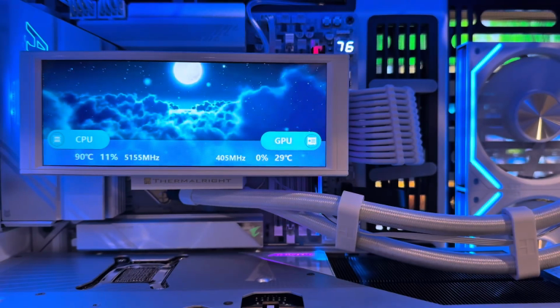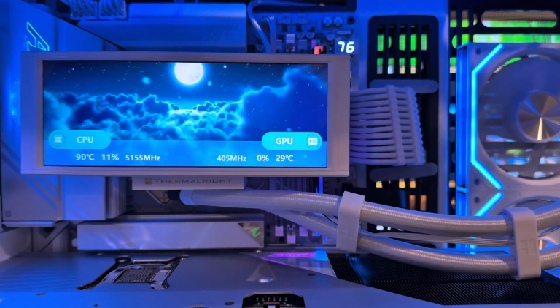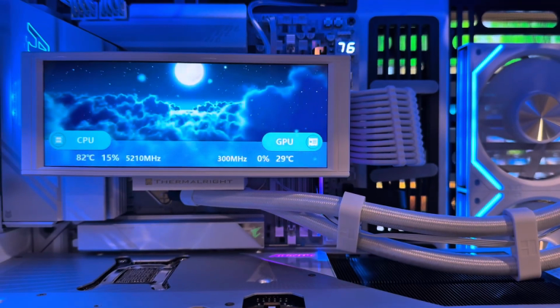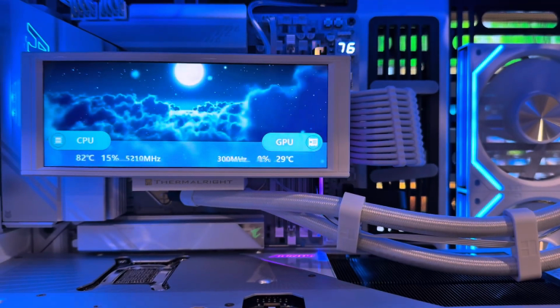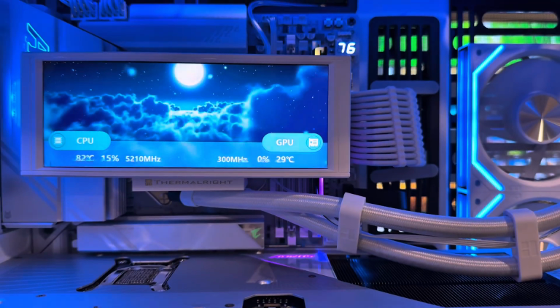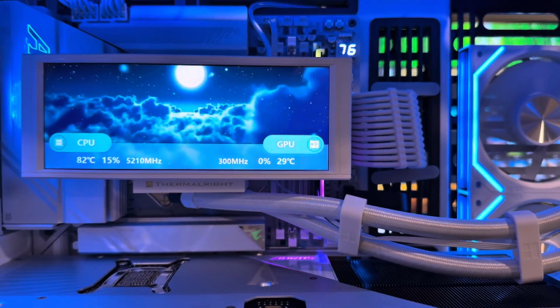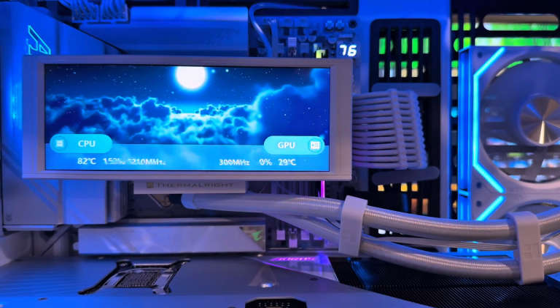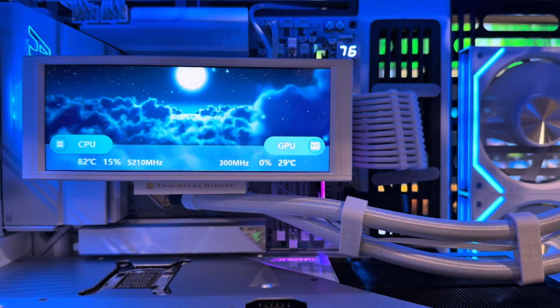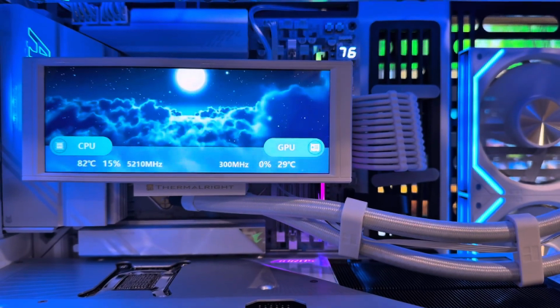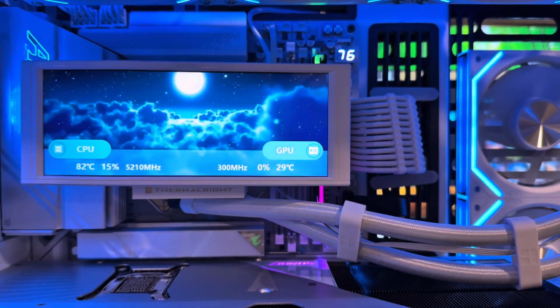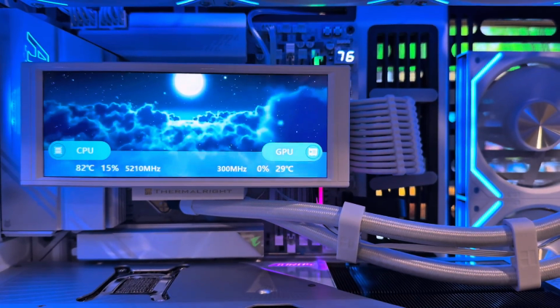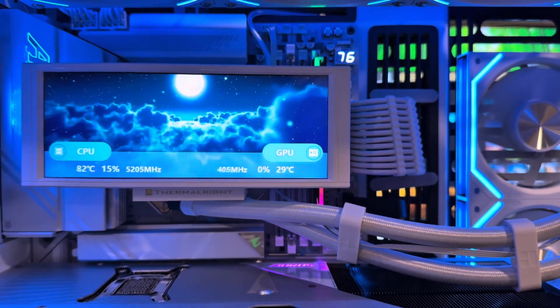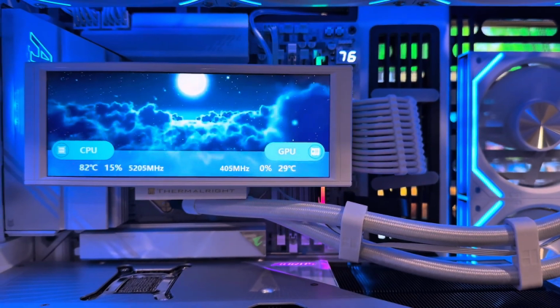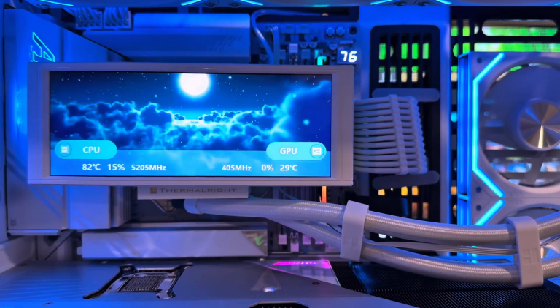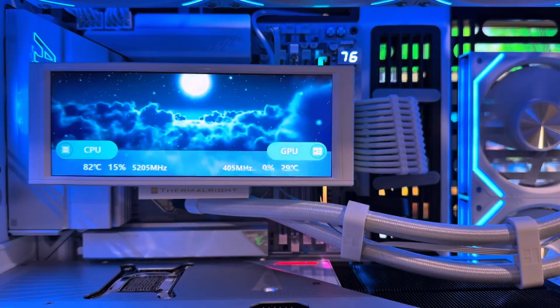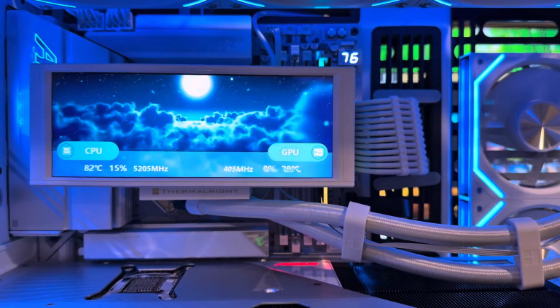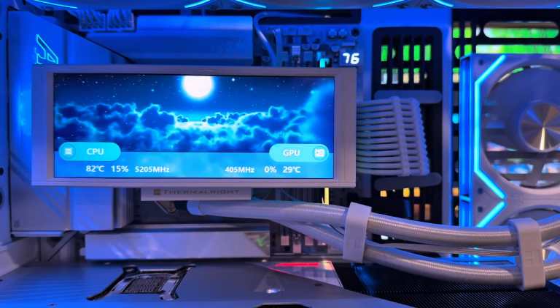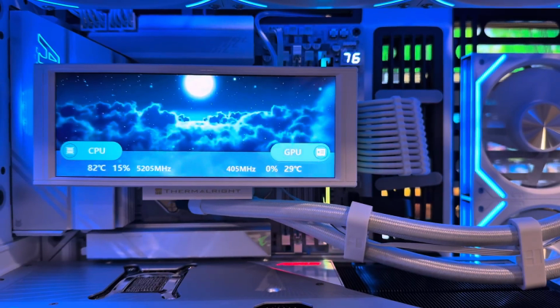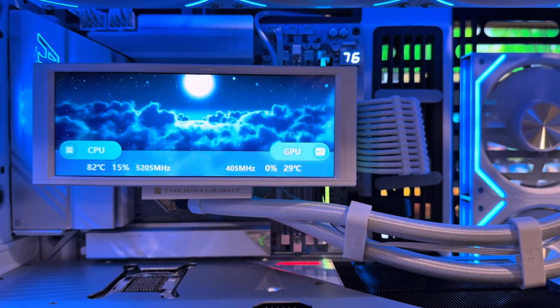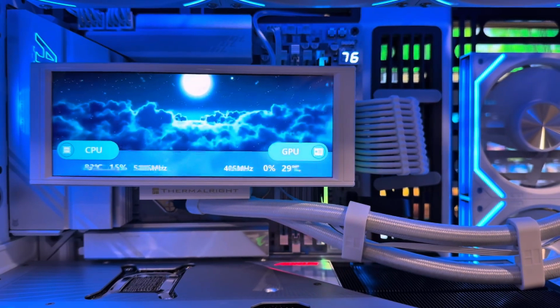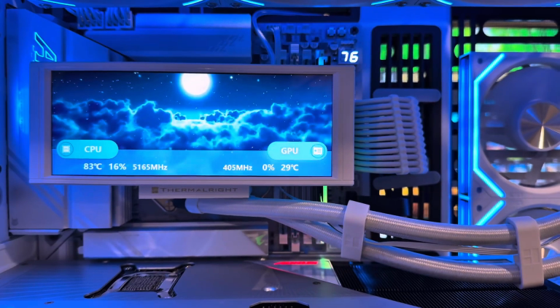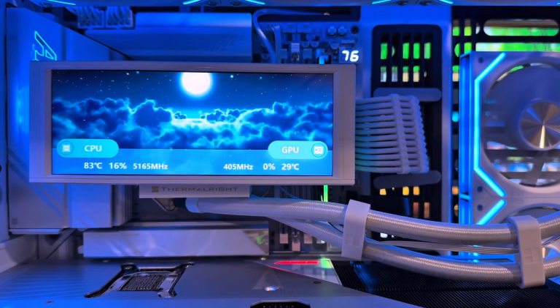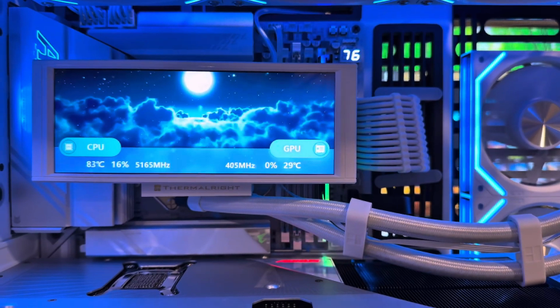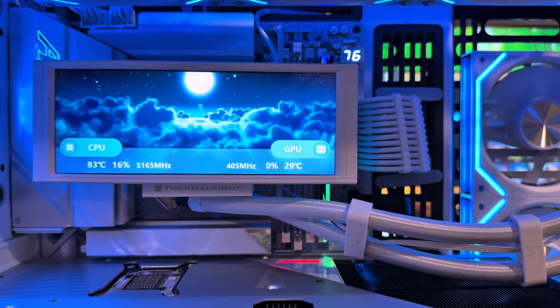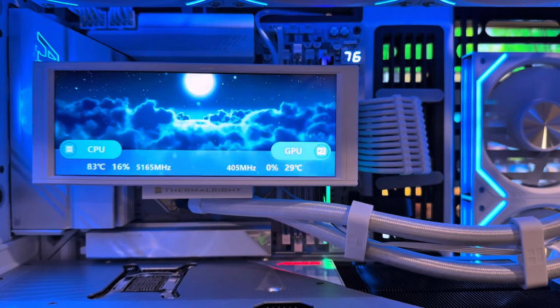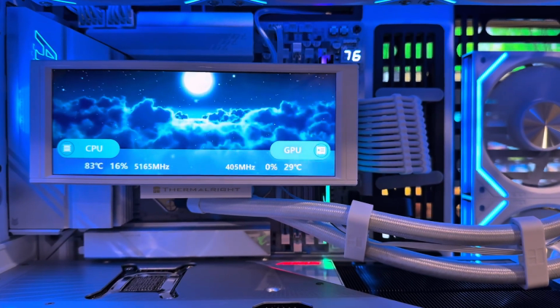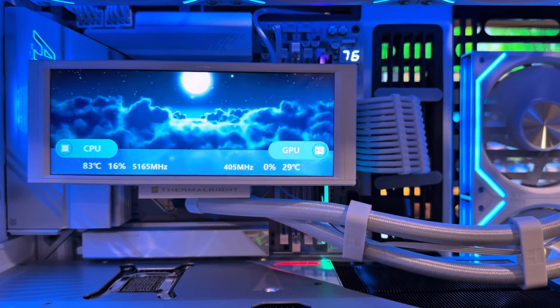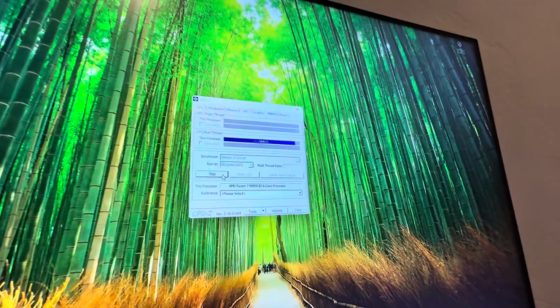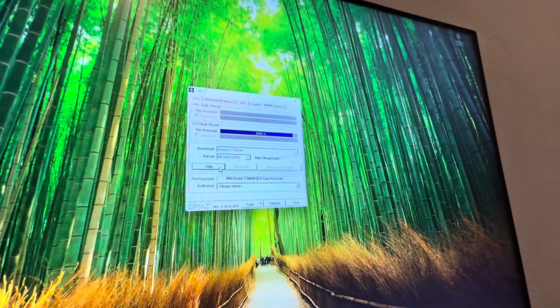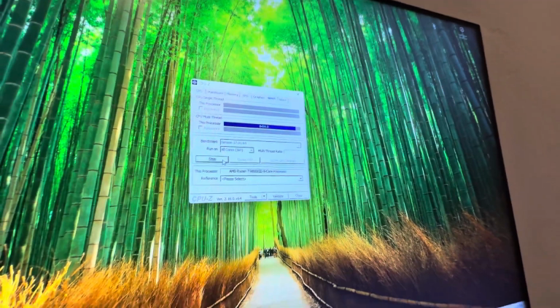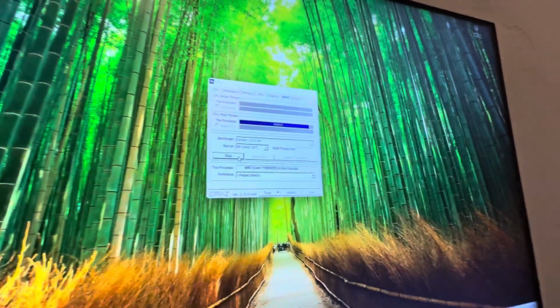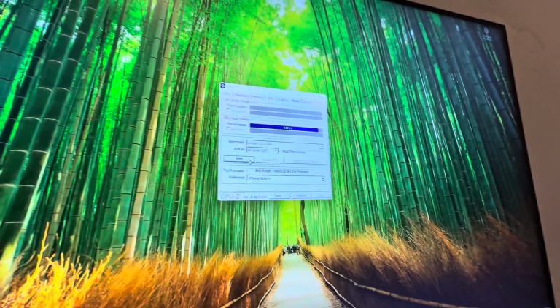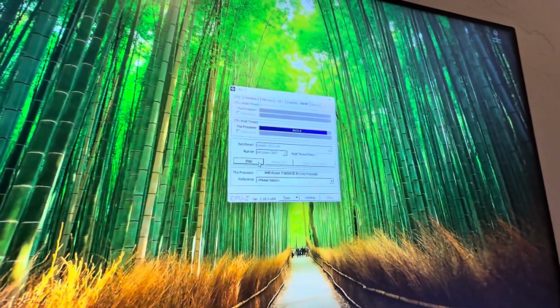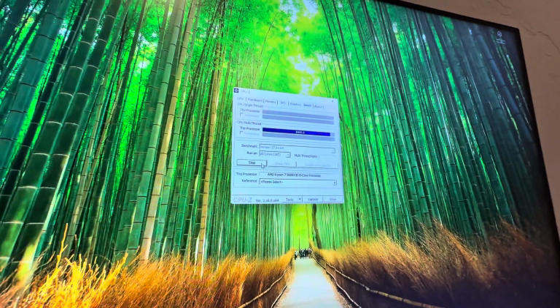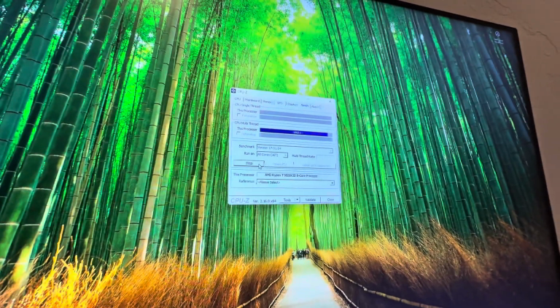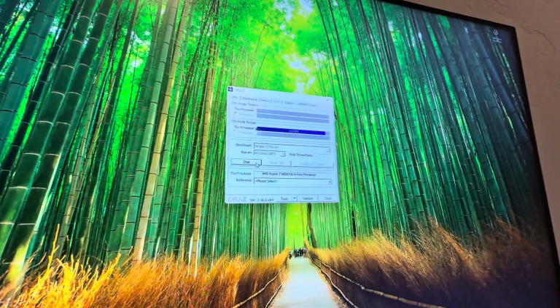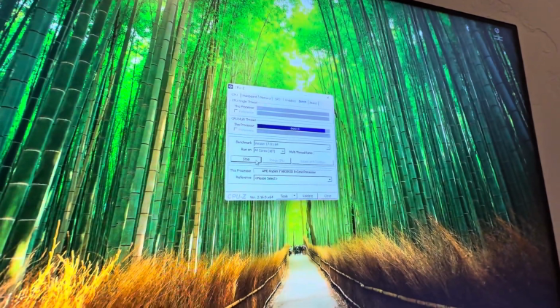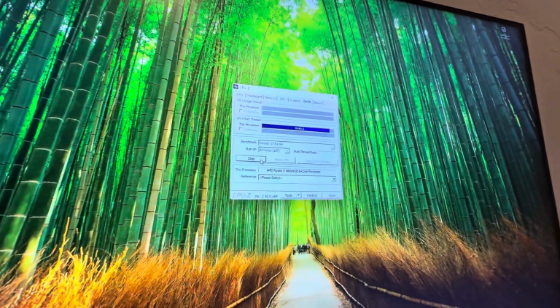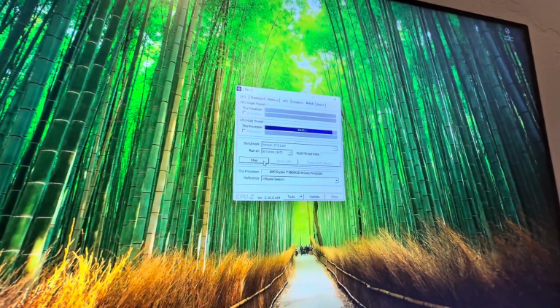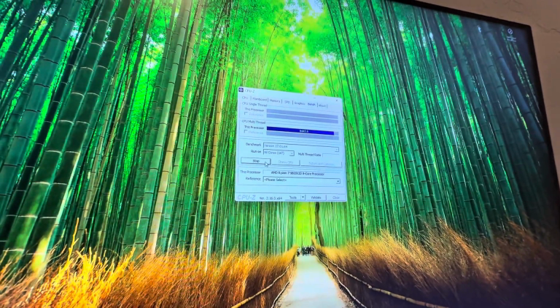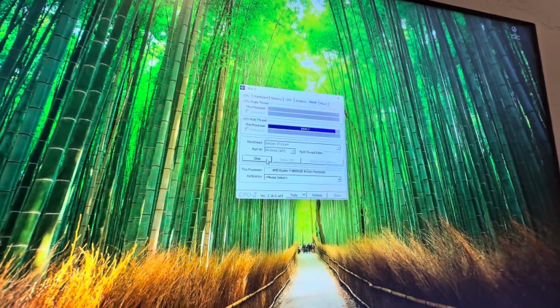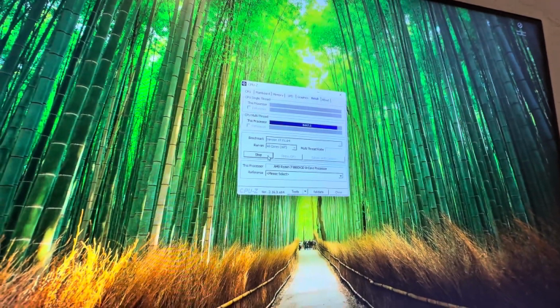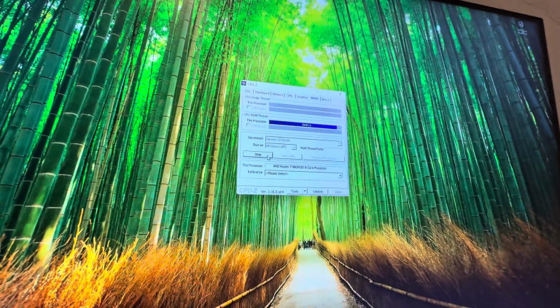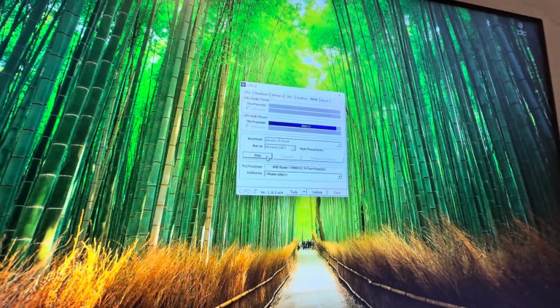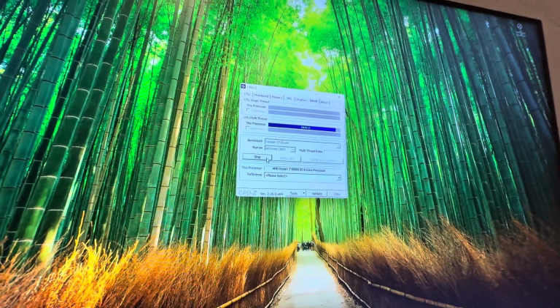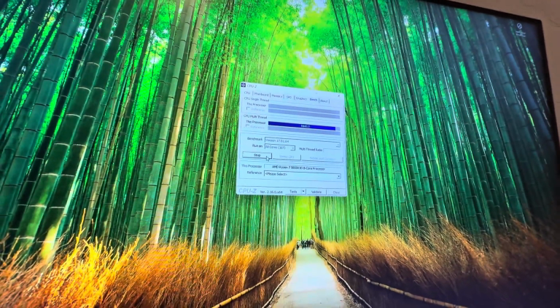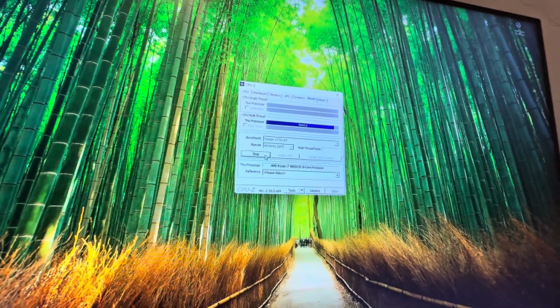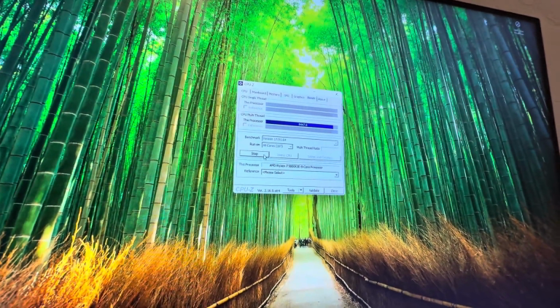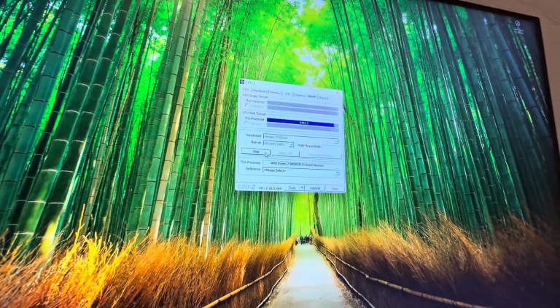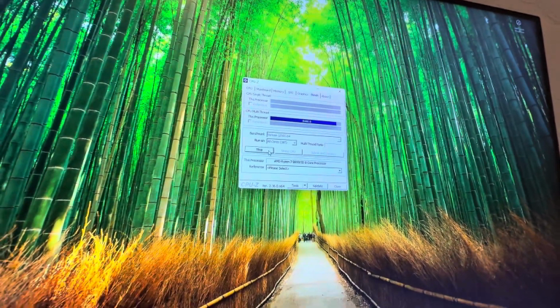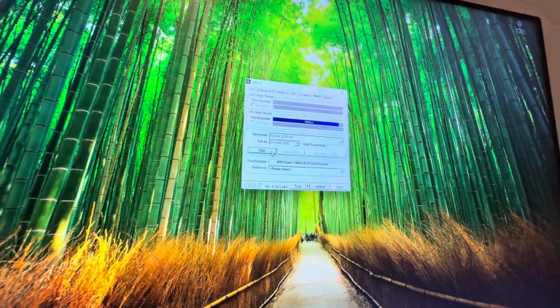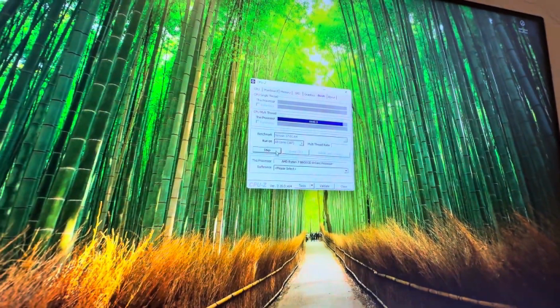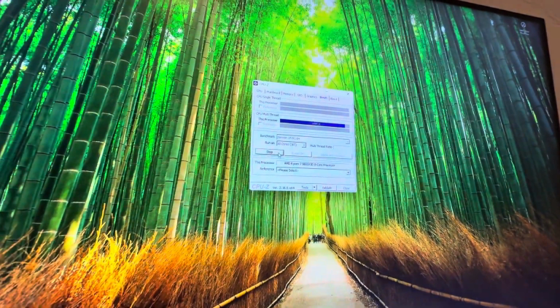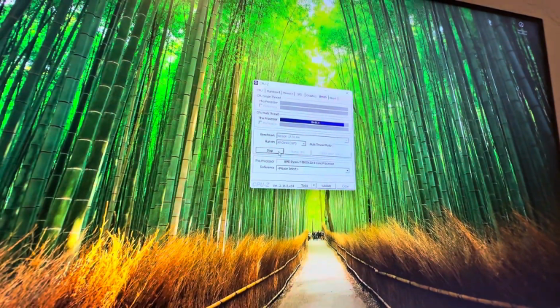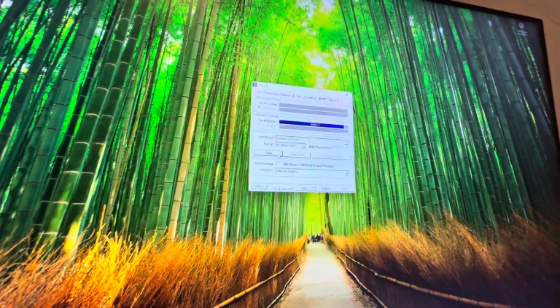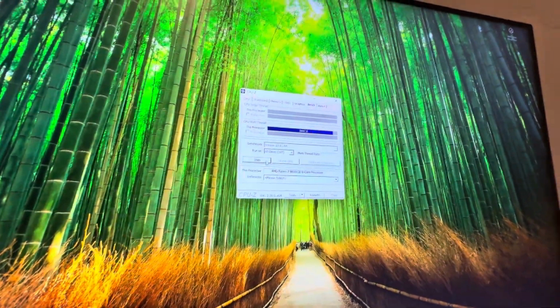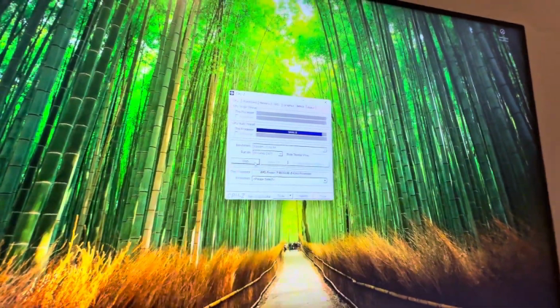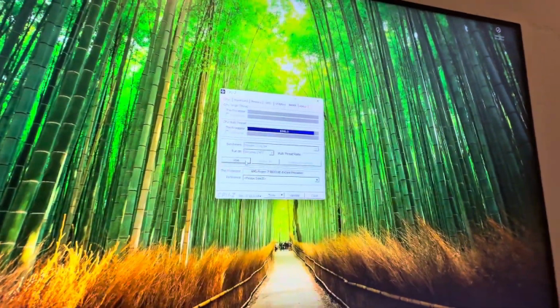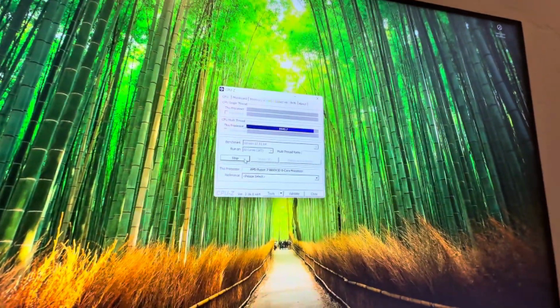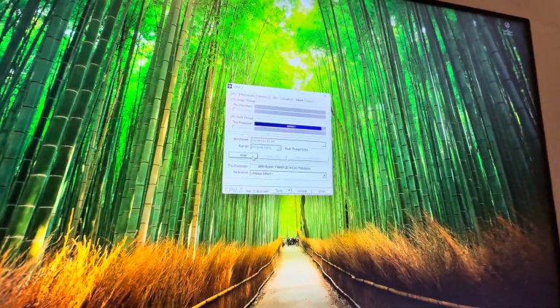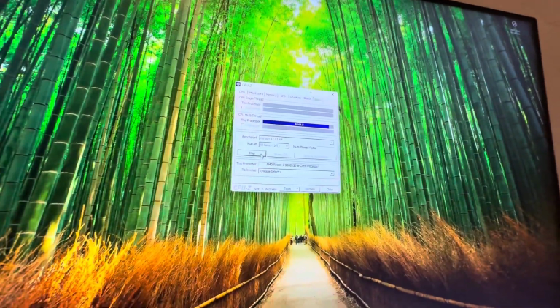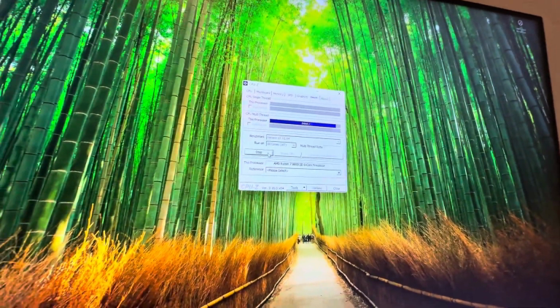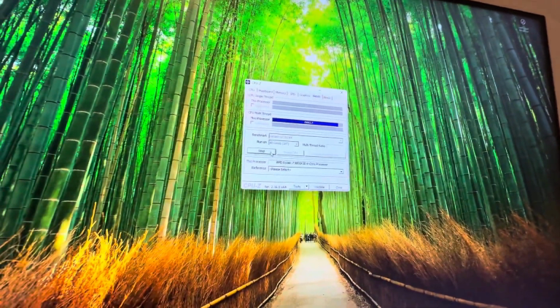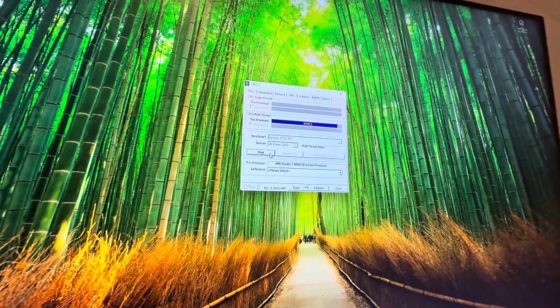This is the Snow White build — Ryzen 9800X 3D with an RTX 5080 inside the Haven 420.